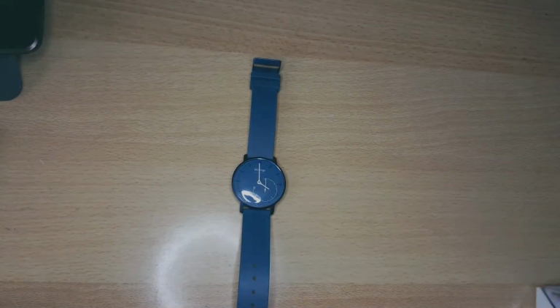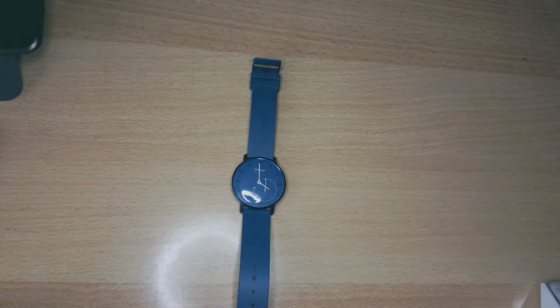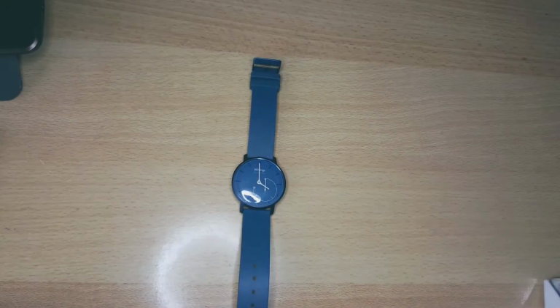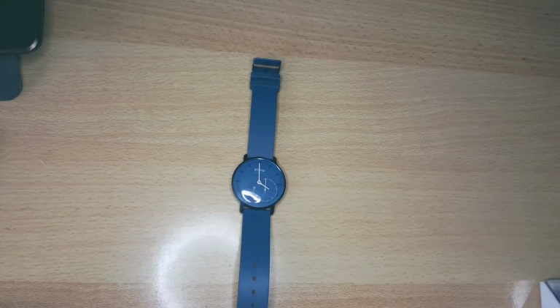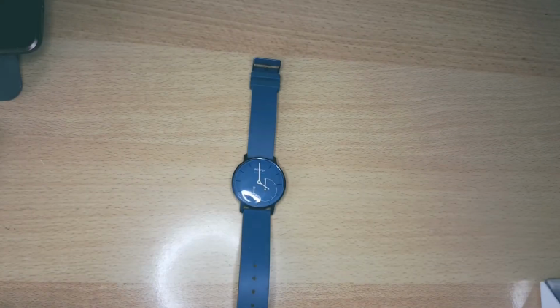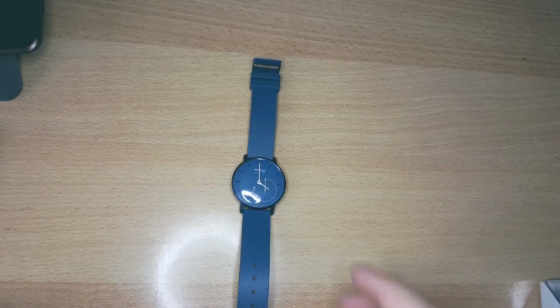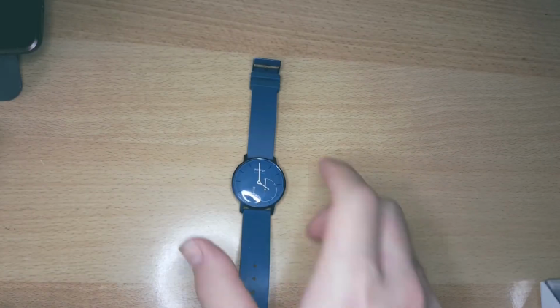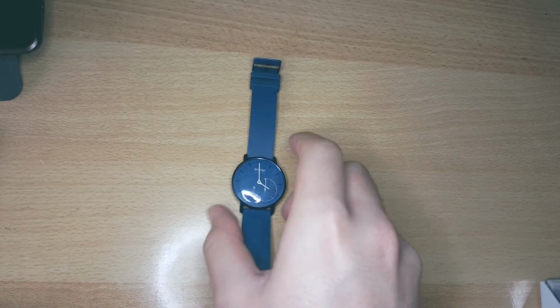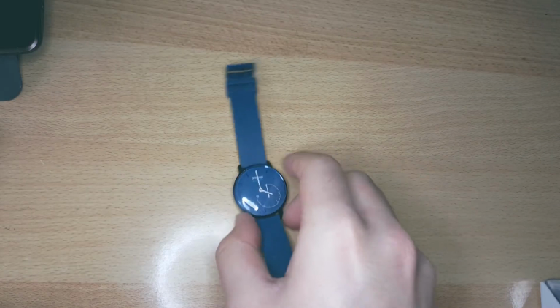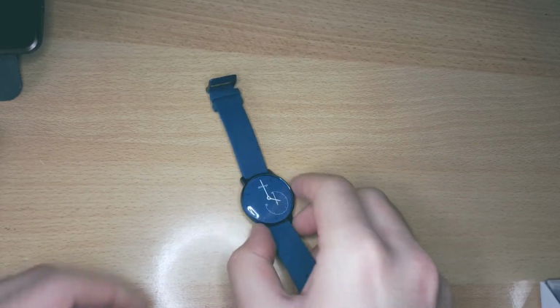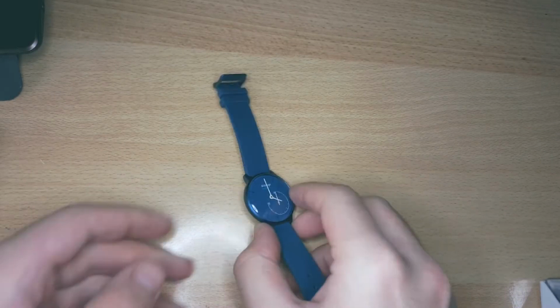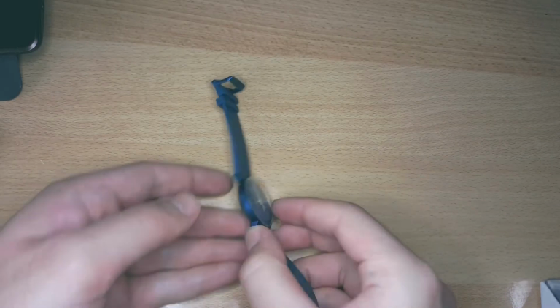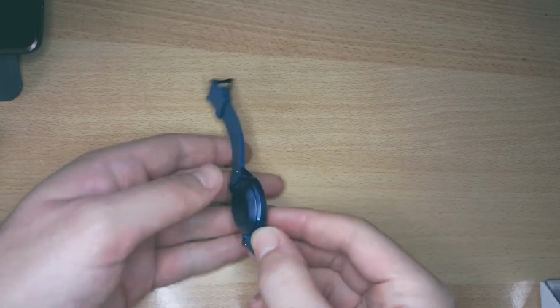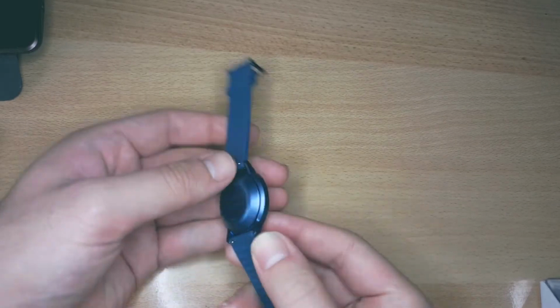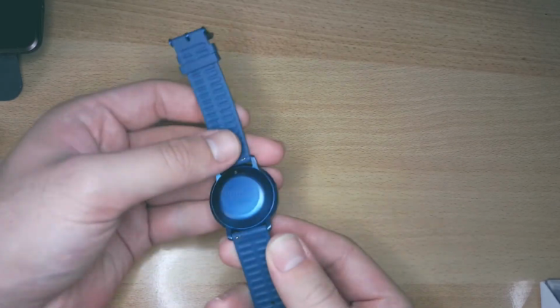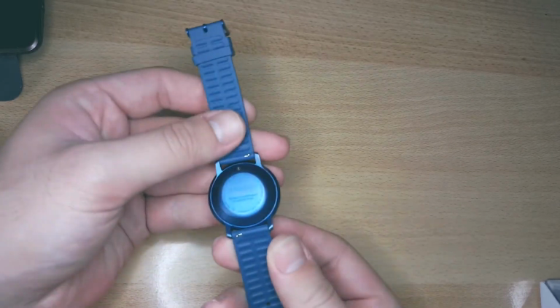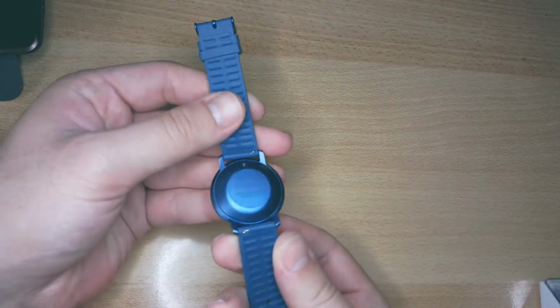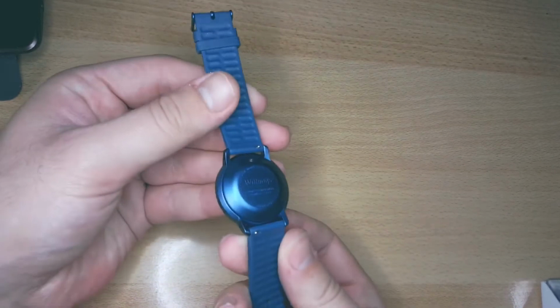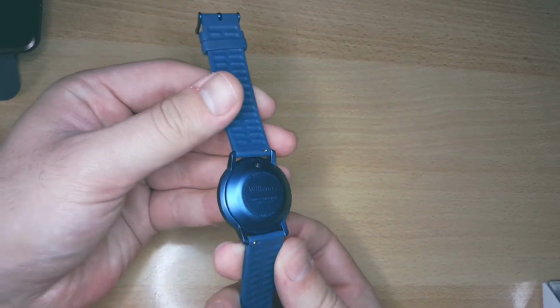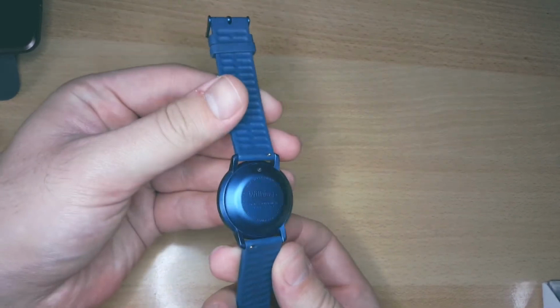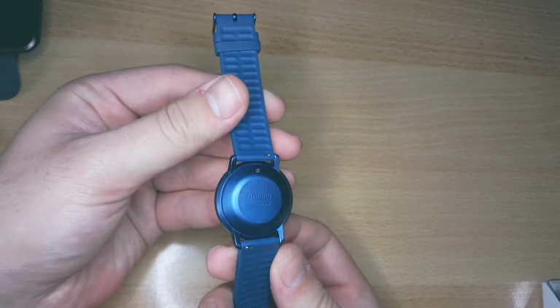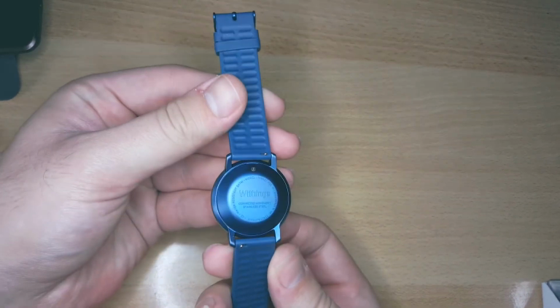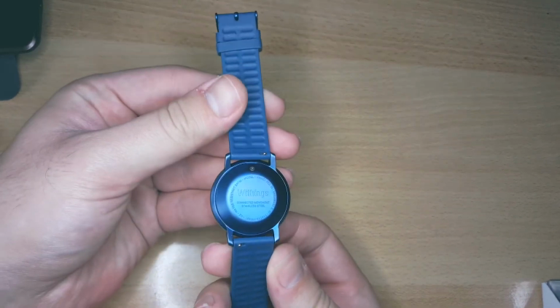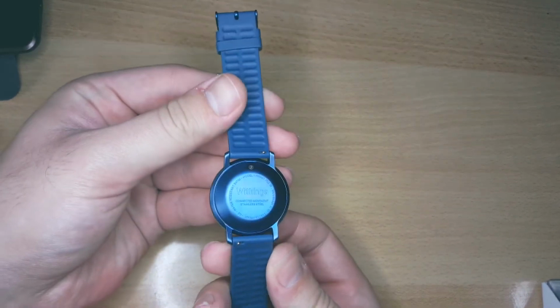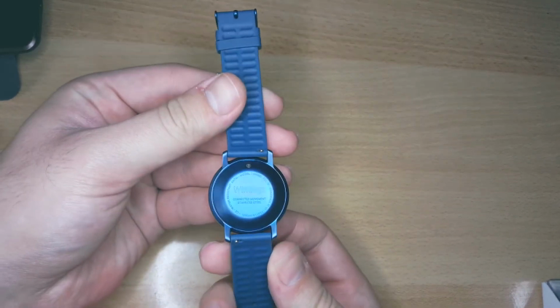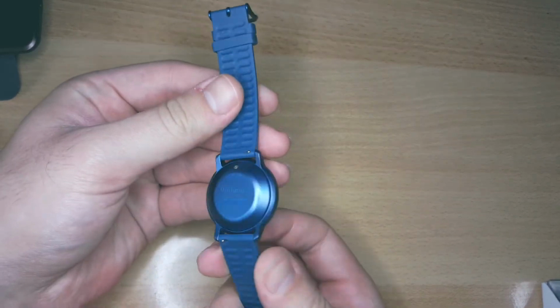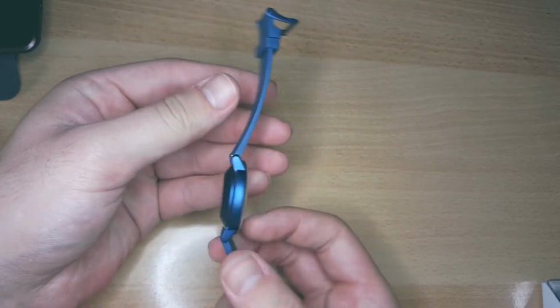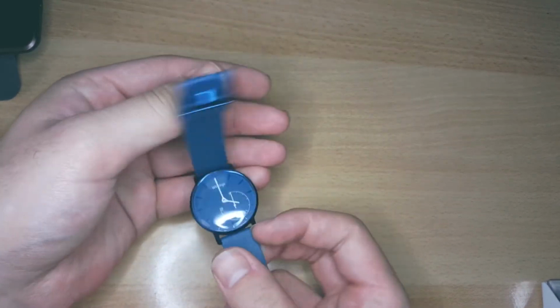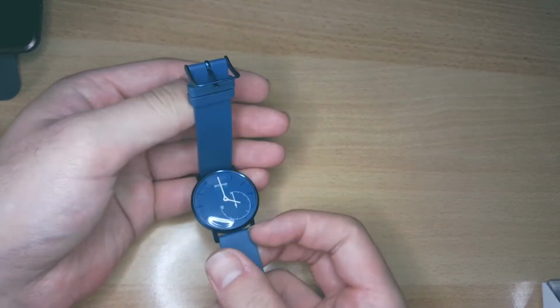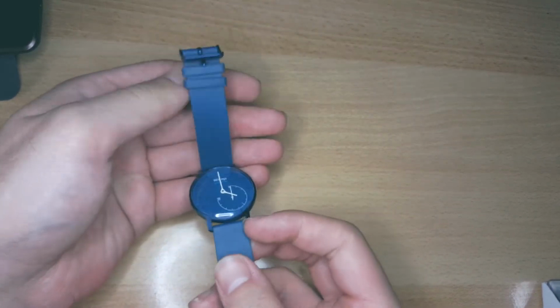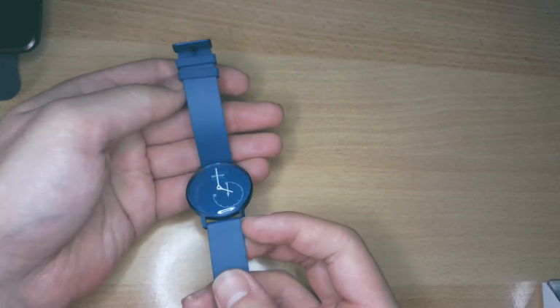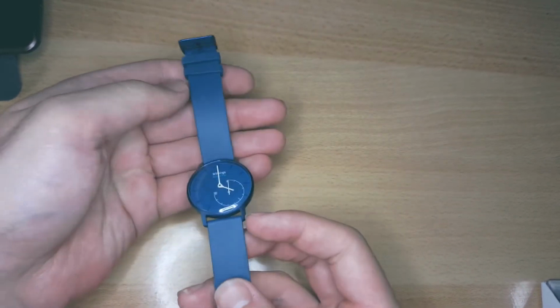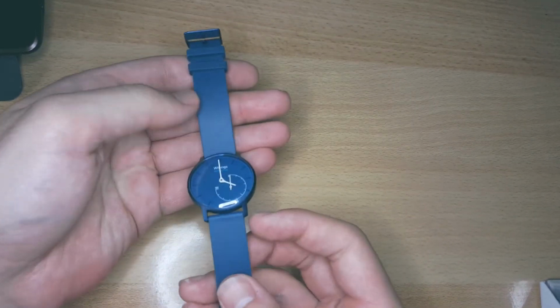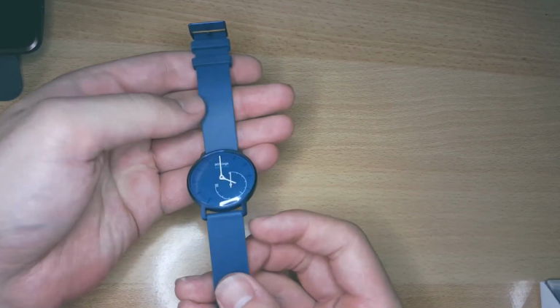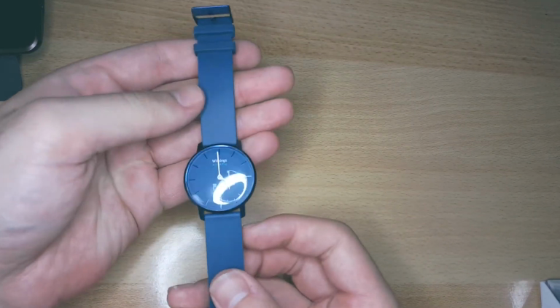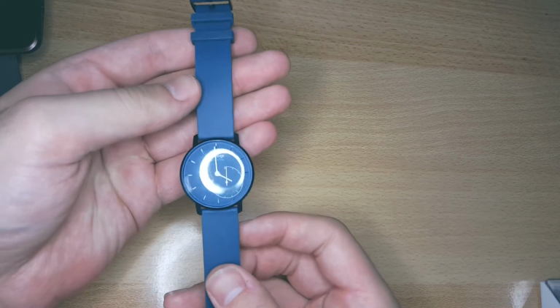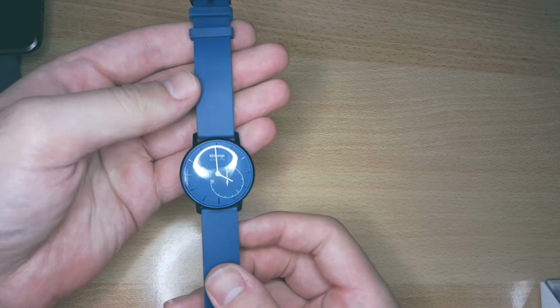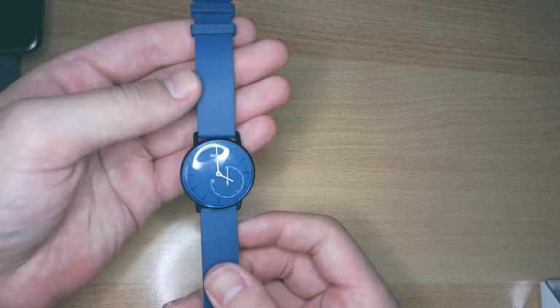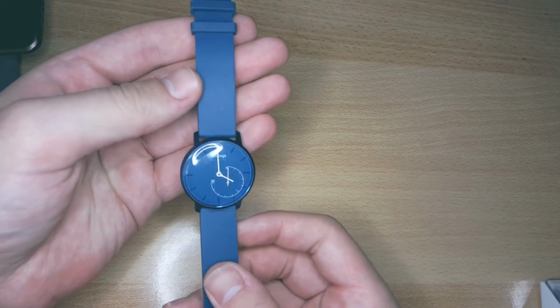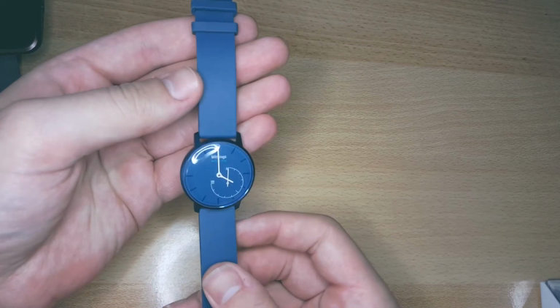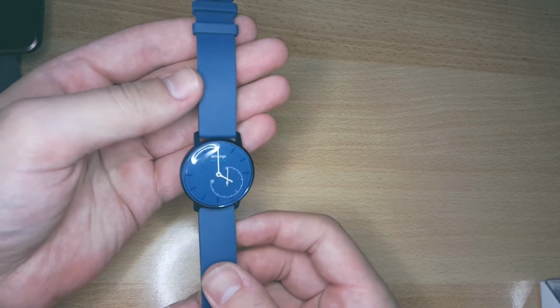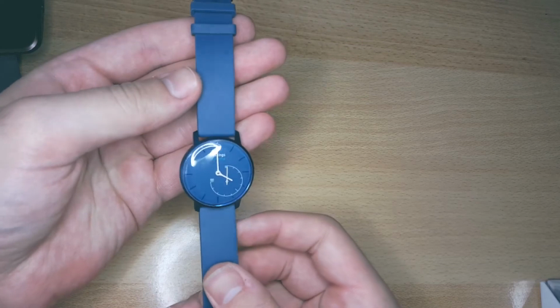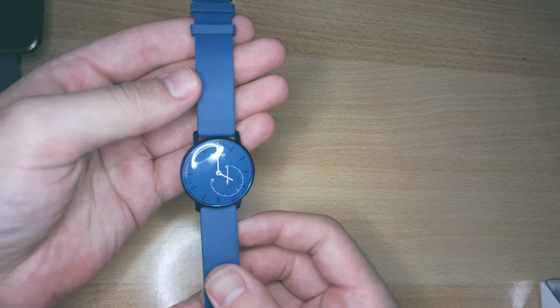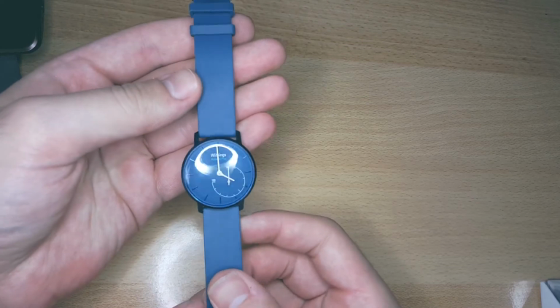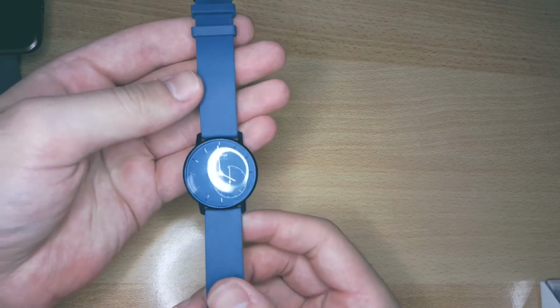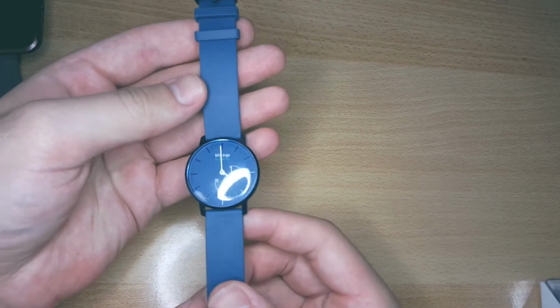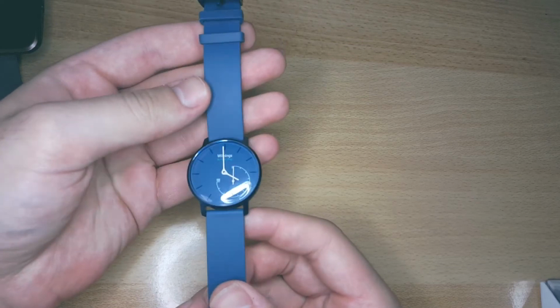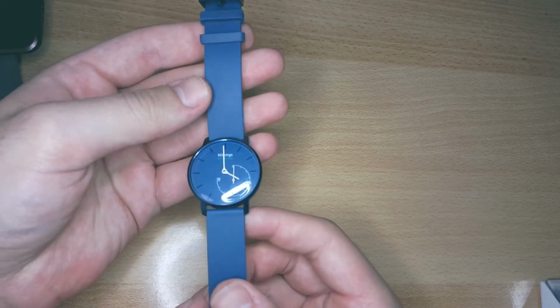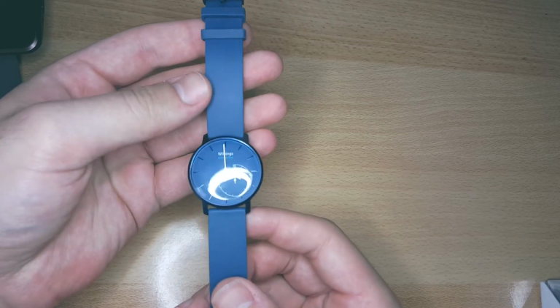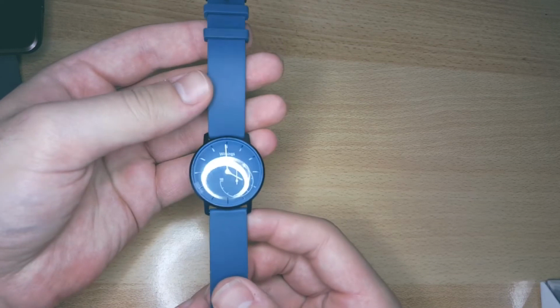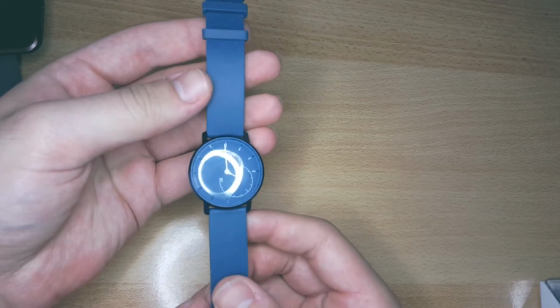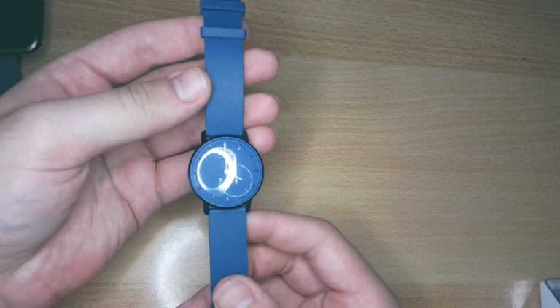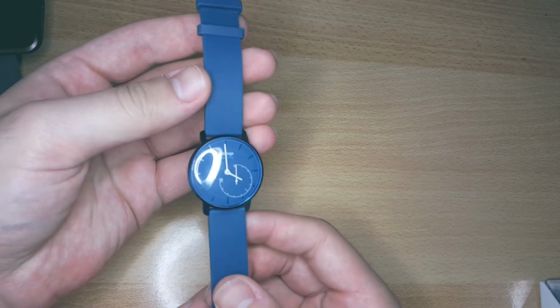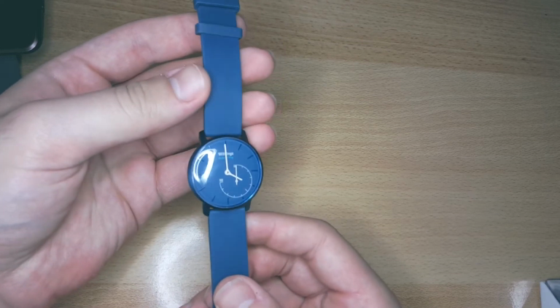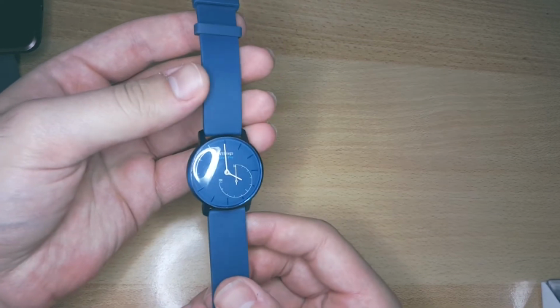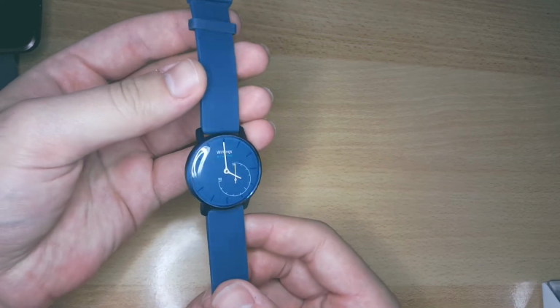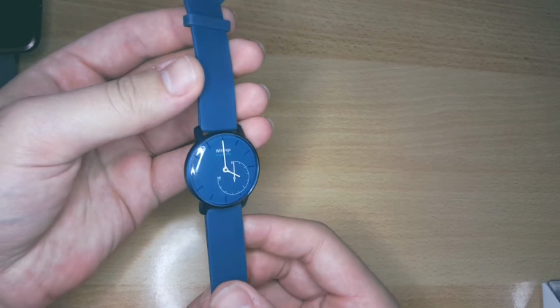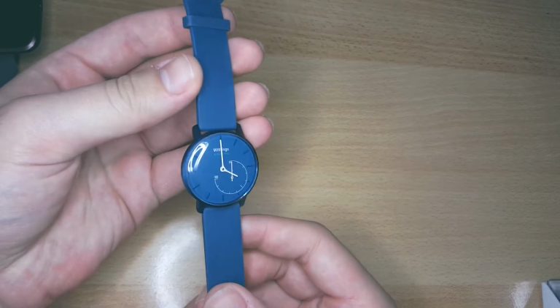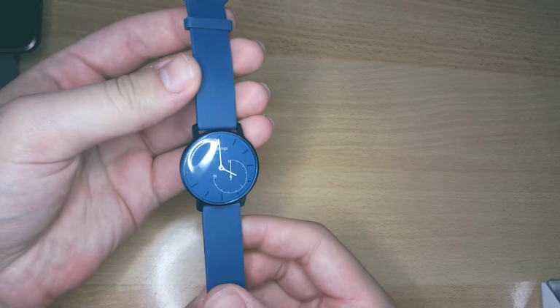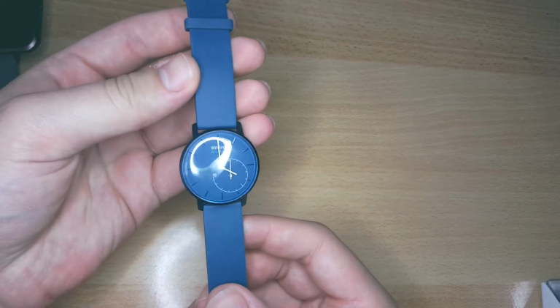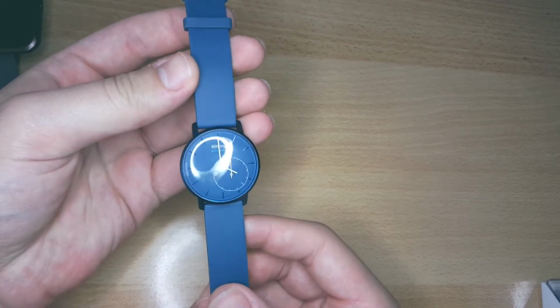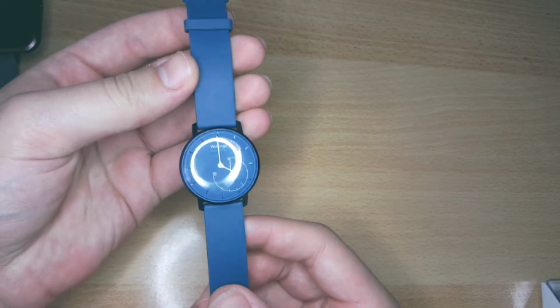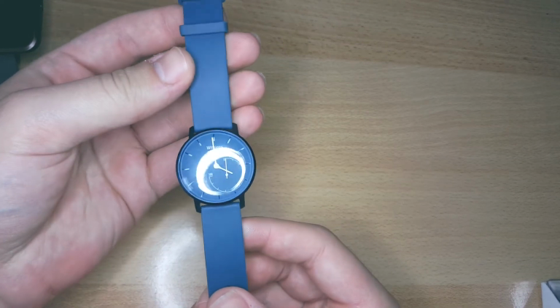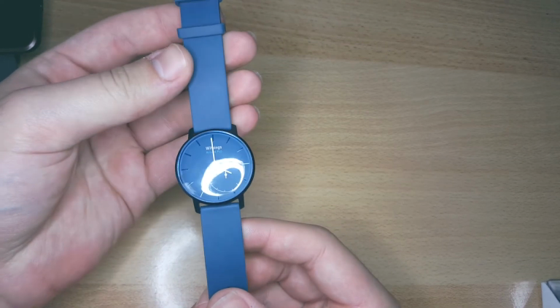What I have here is Whitting's Activit Pop and its battery is dead. I will show you how to replace the battery.